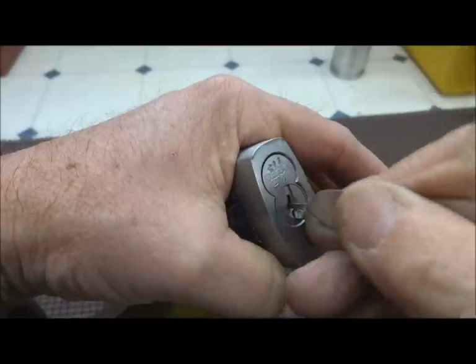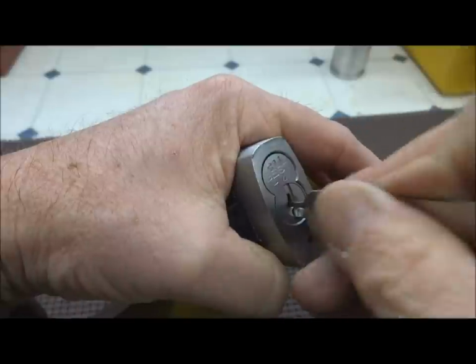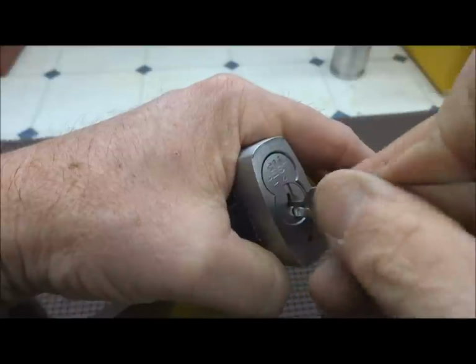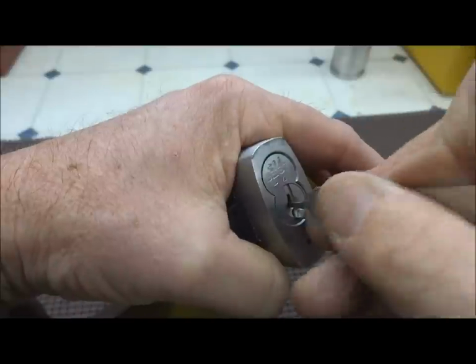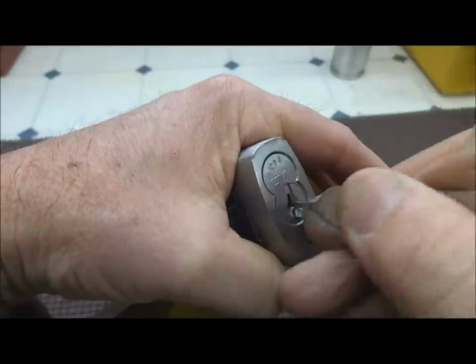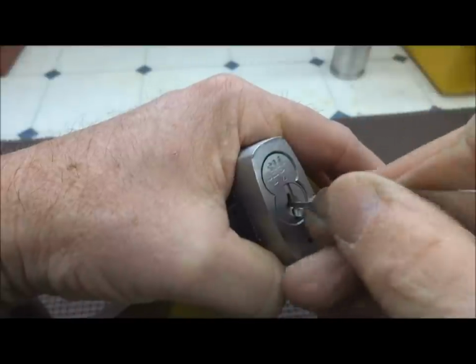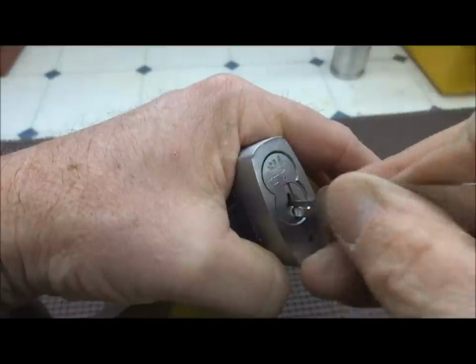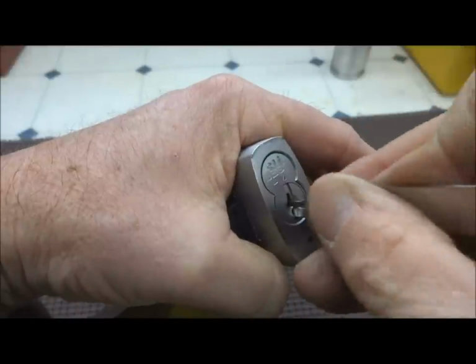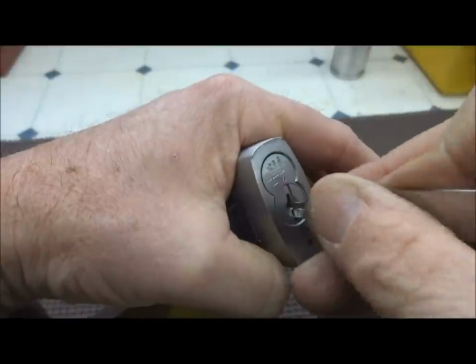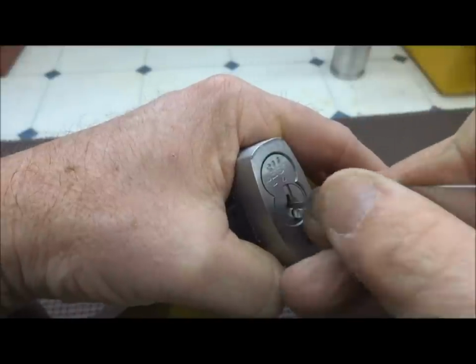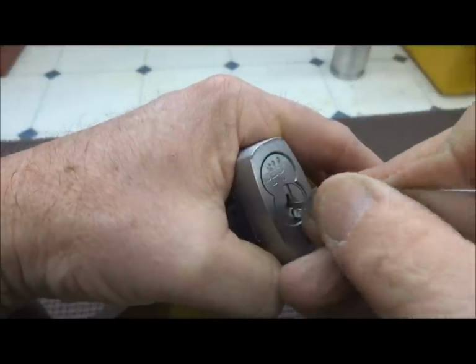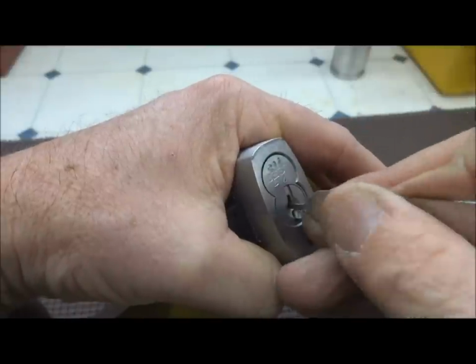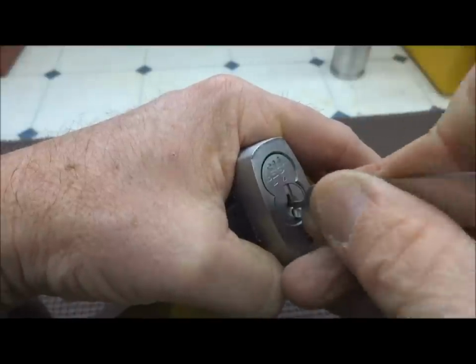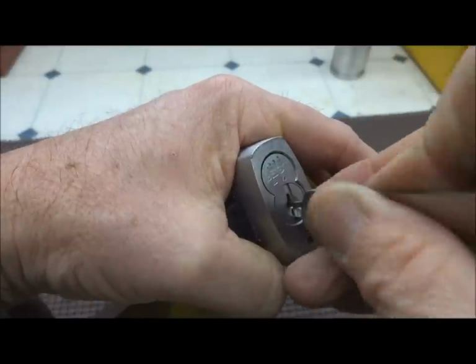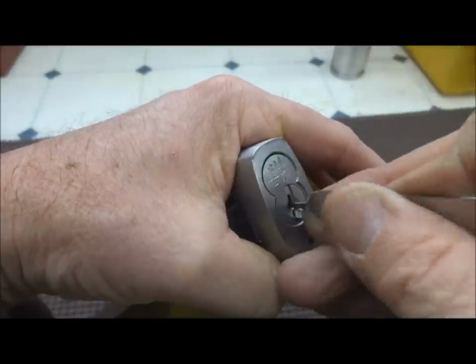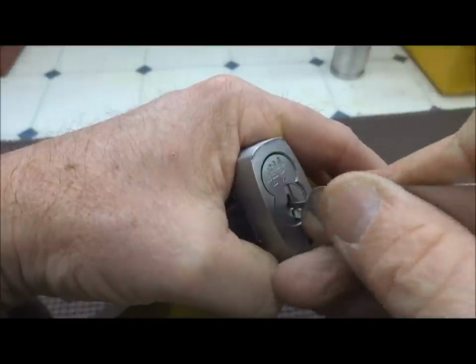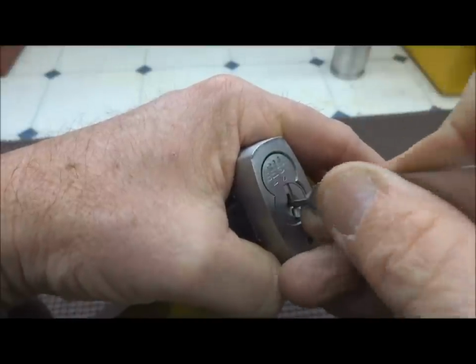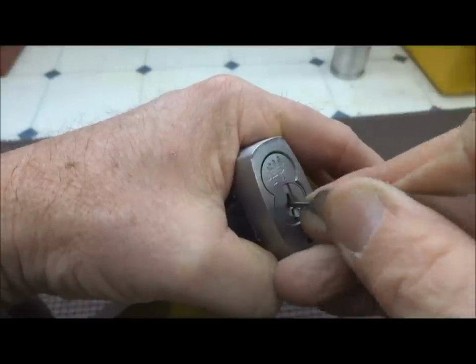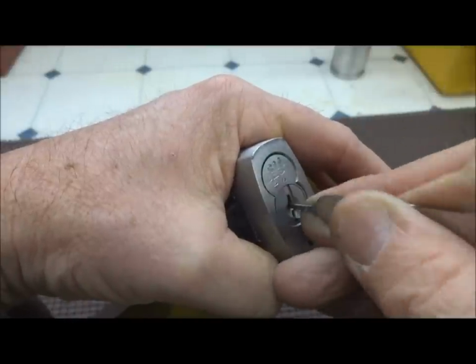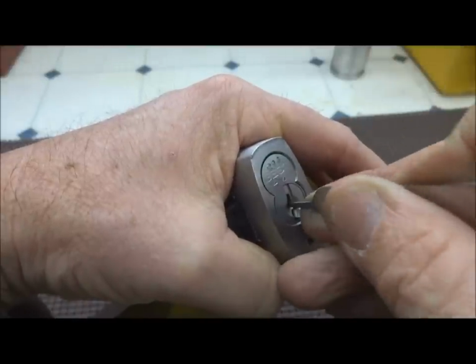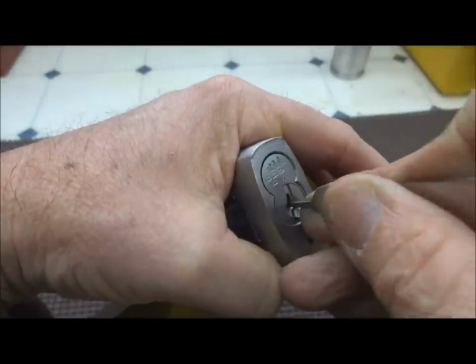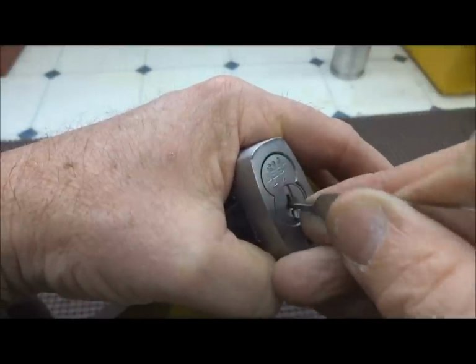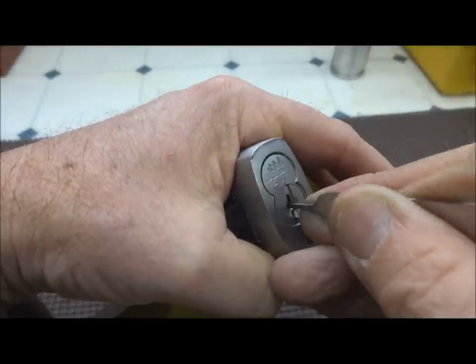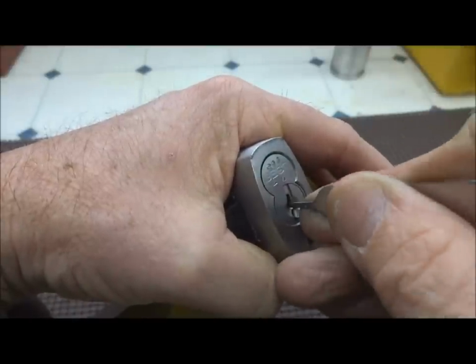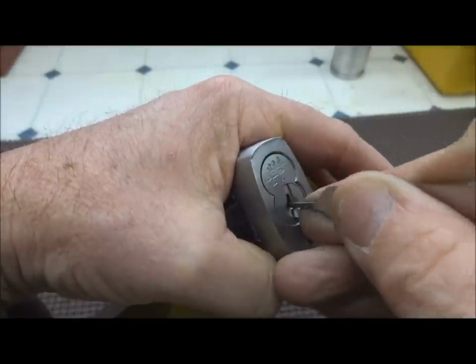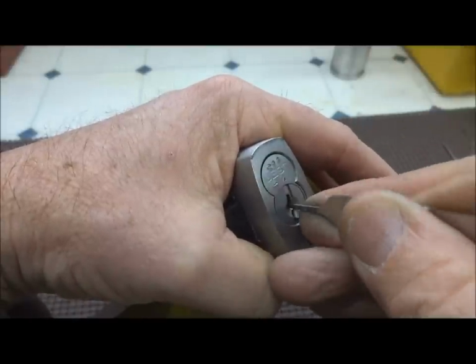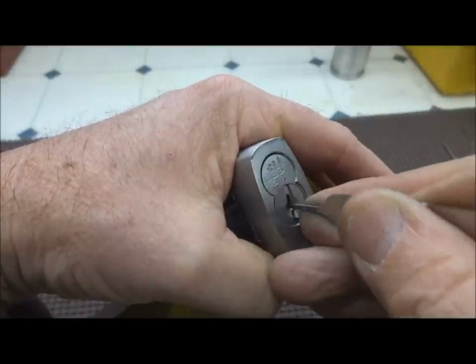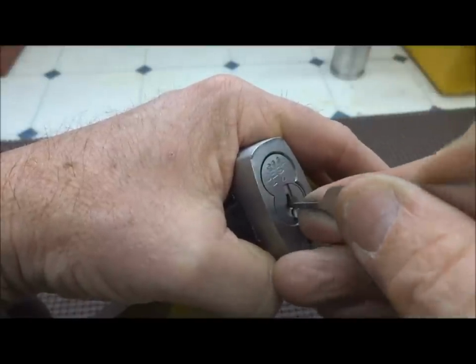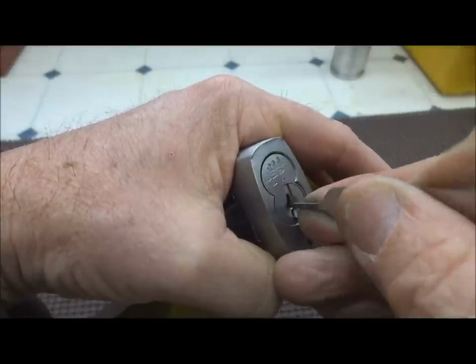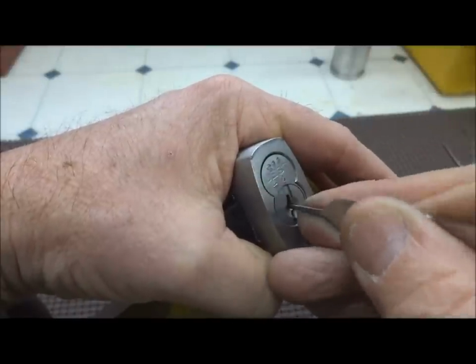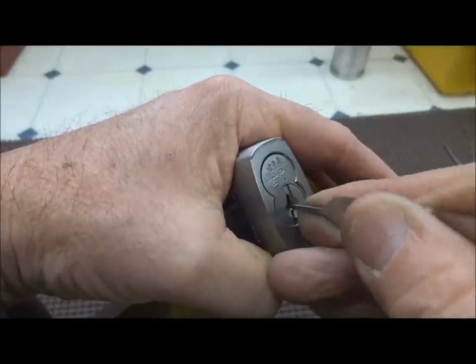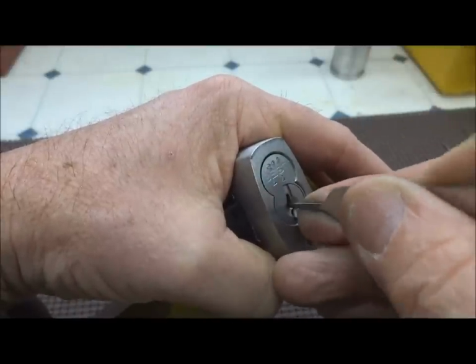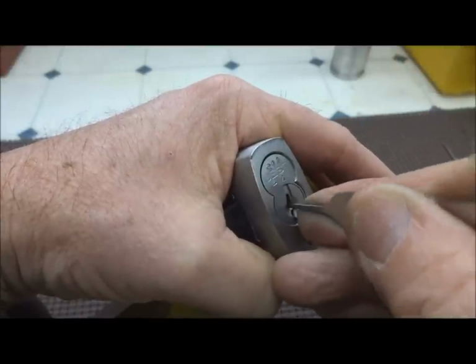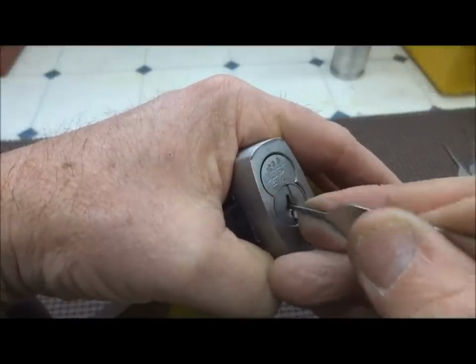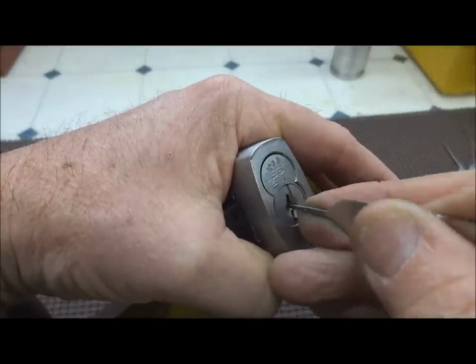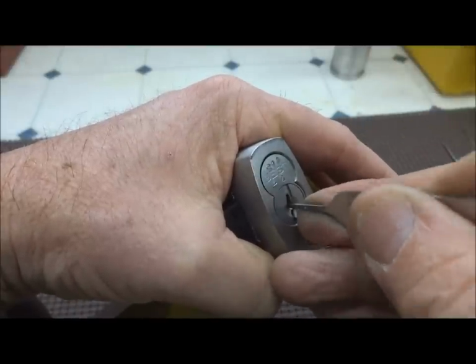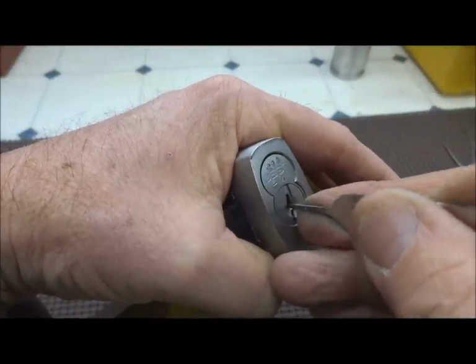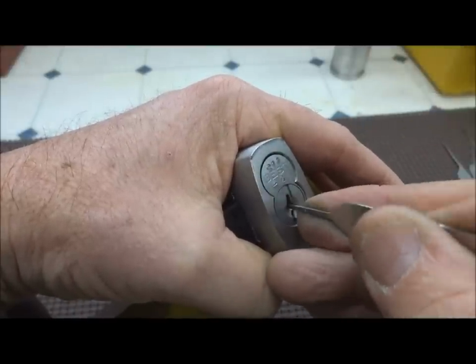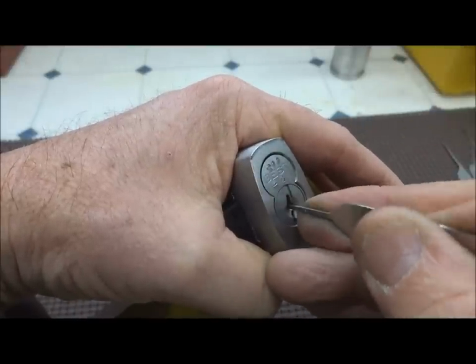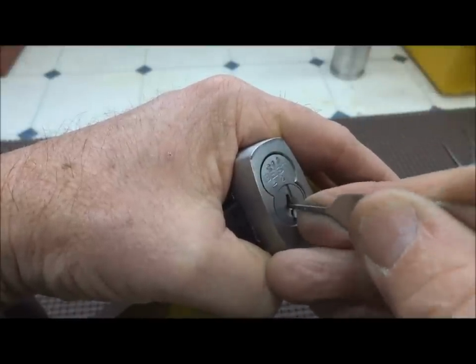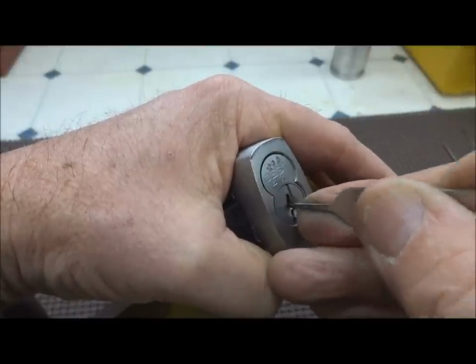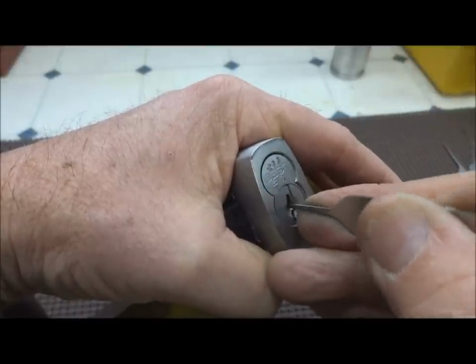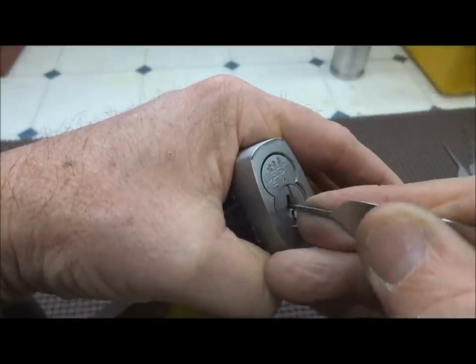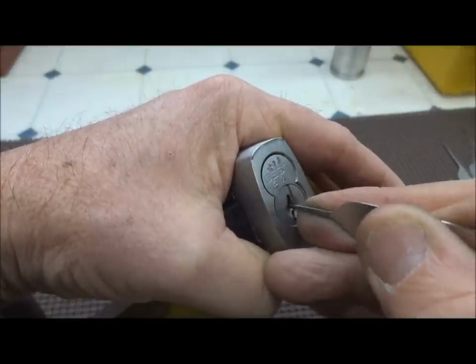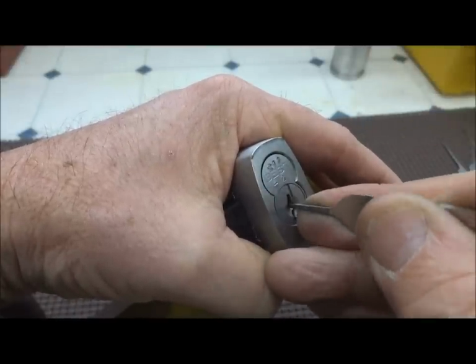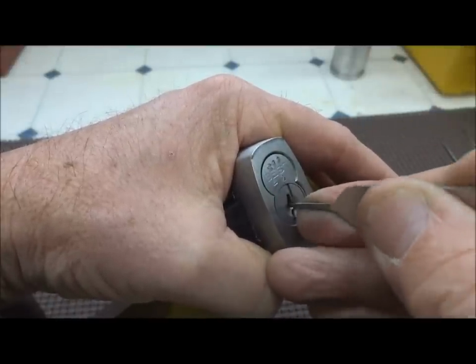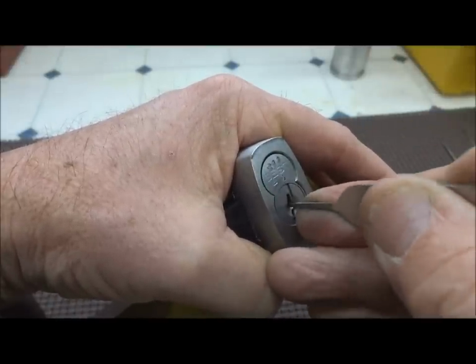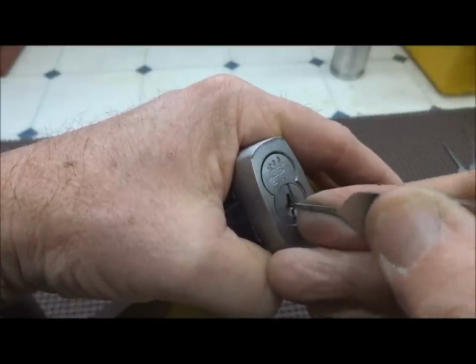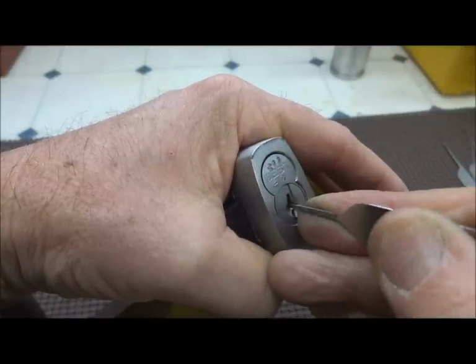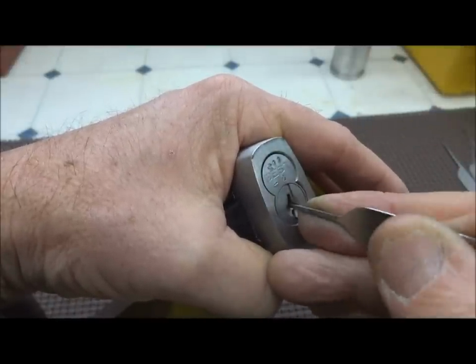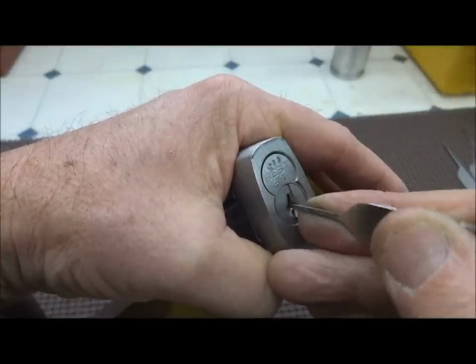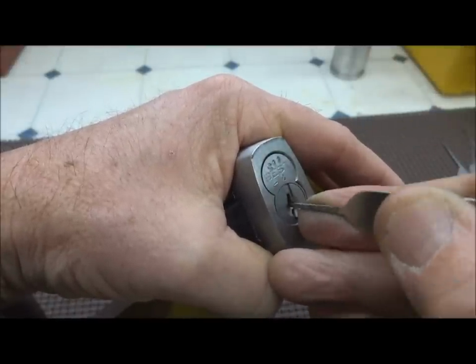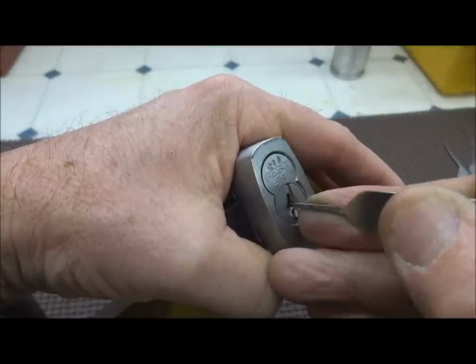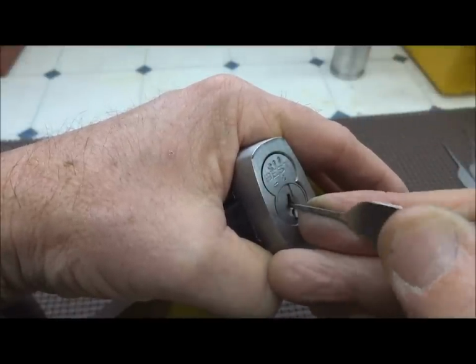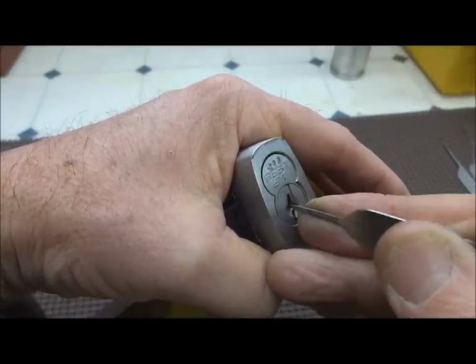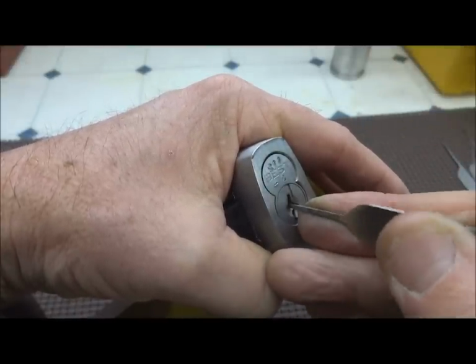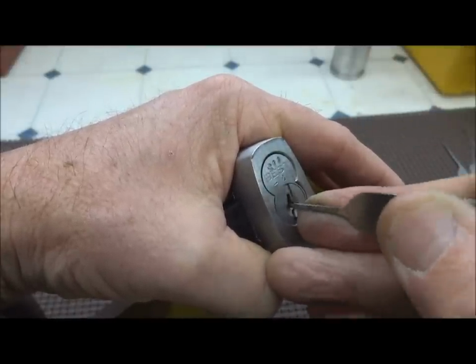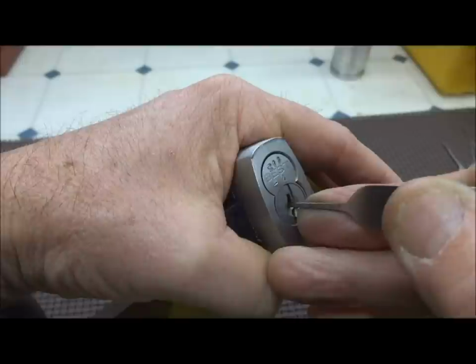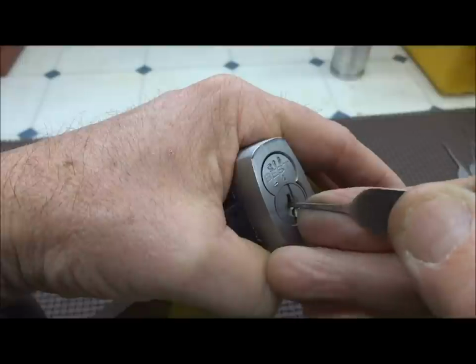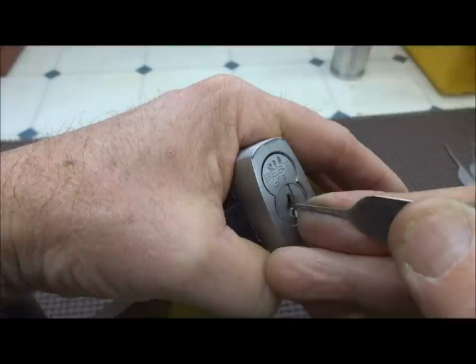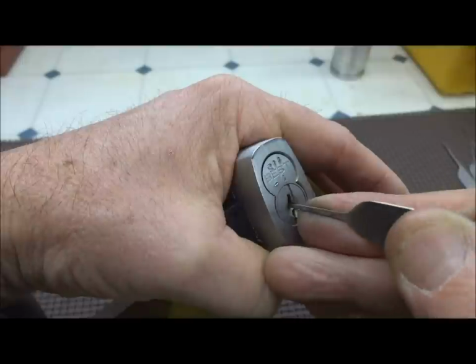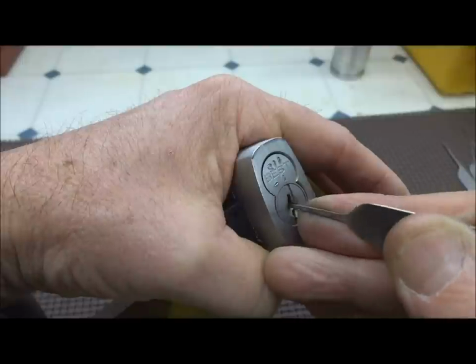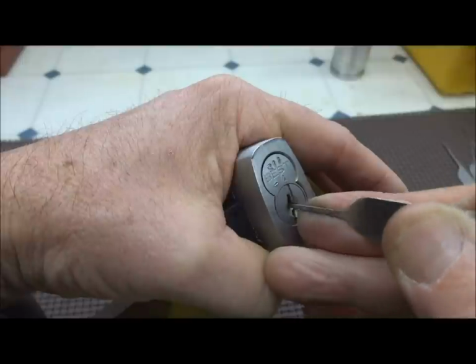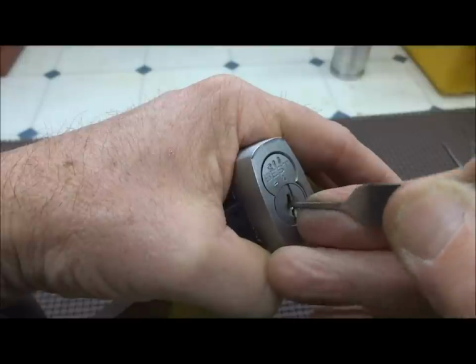There we go. Really tight keyway guys in these PKS, and they have security pins unlike a lot of the other Bests.